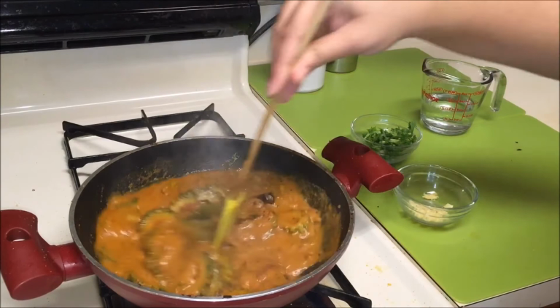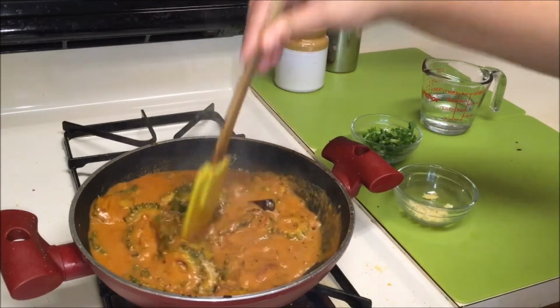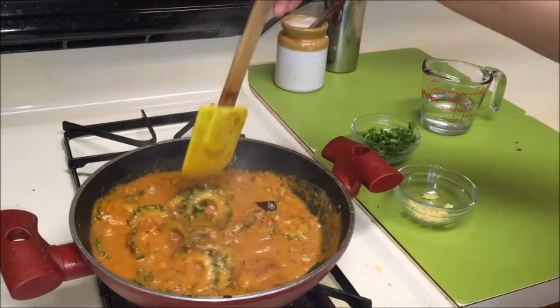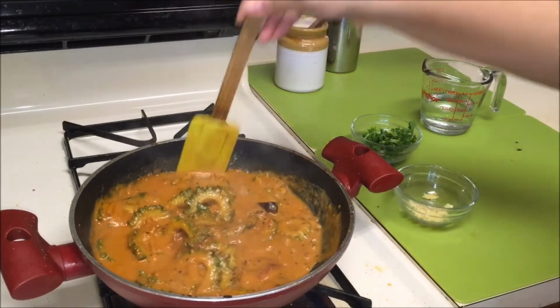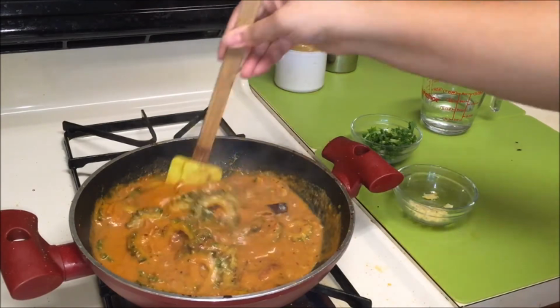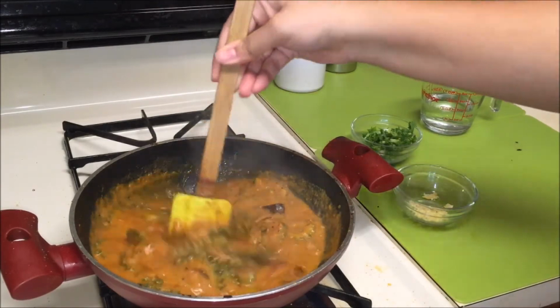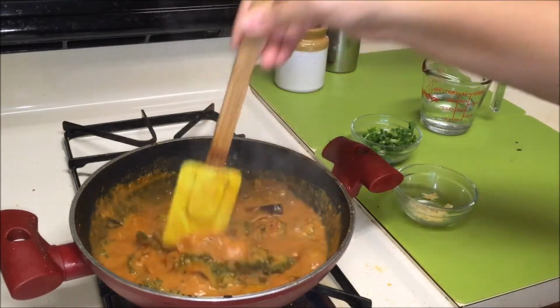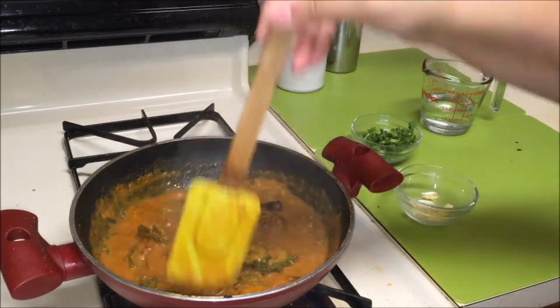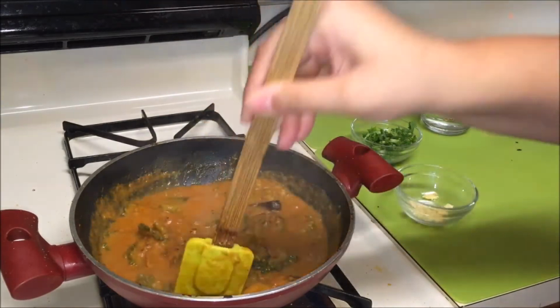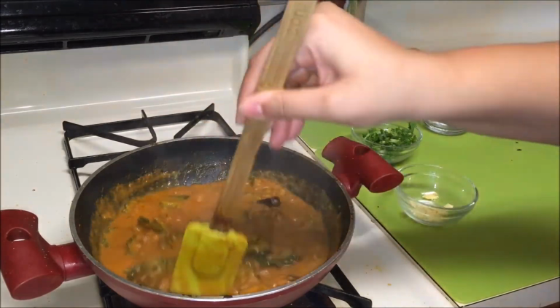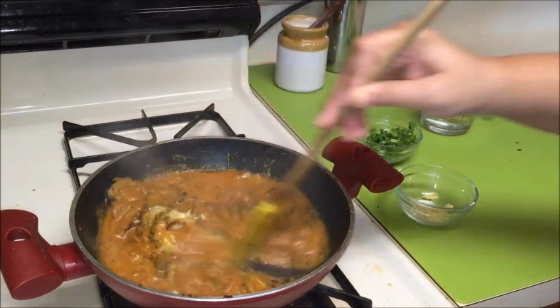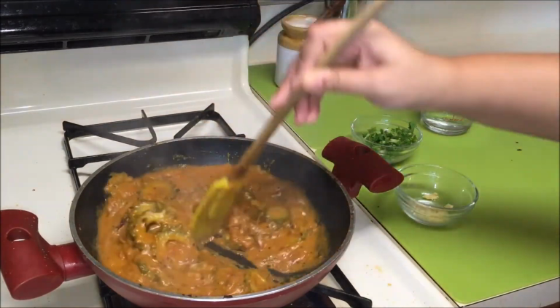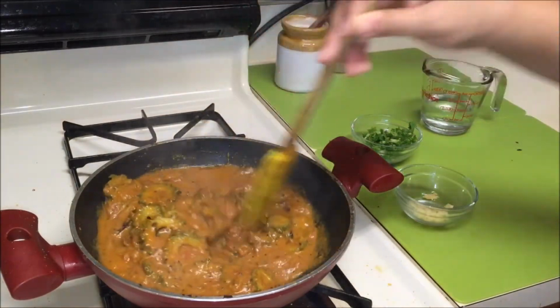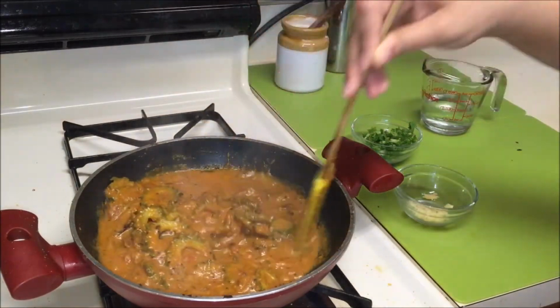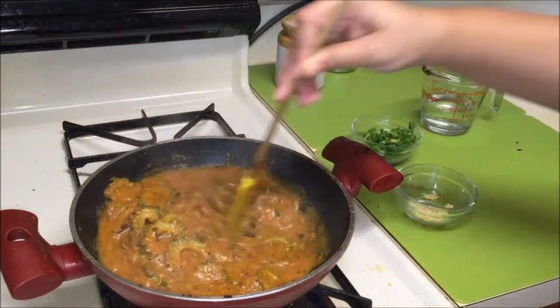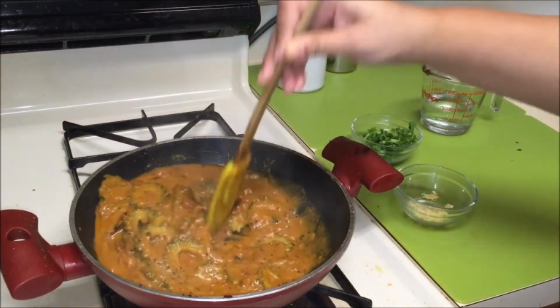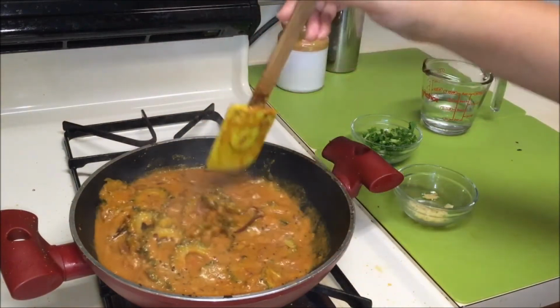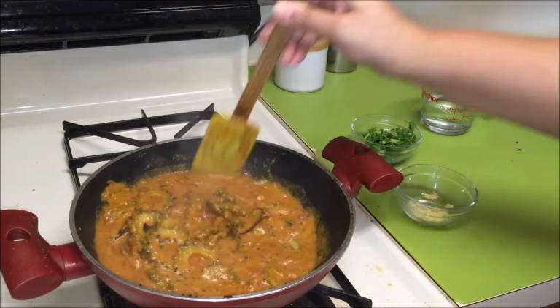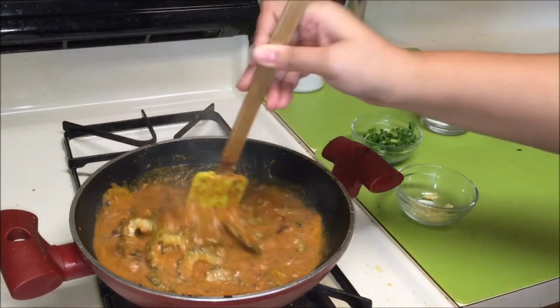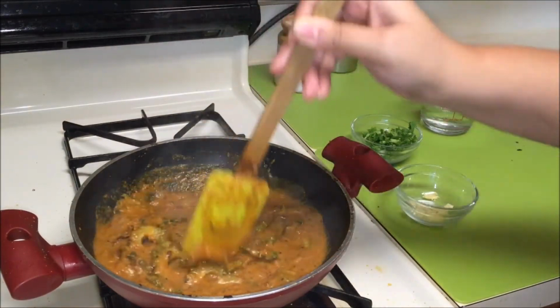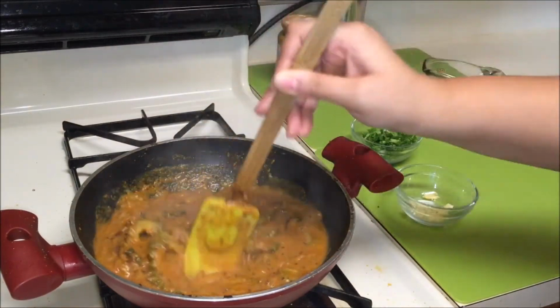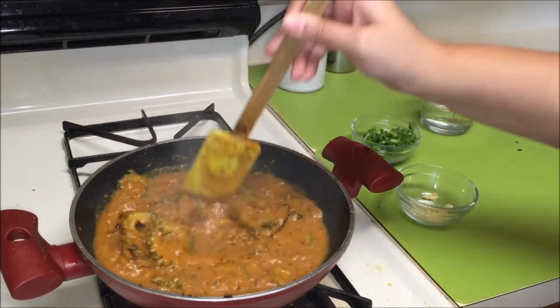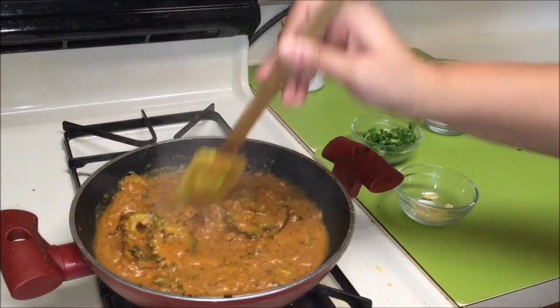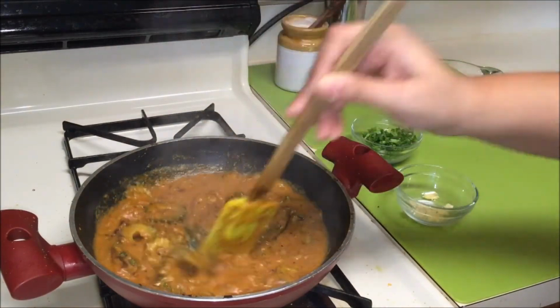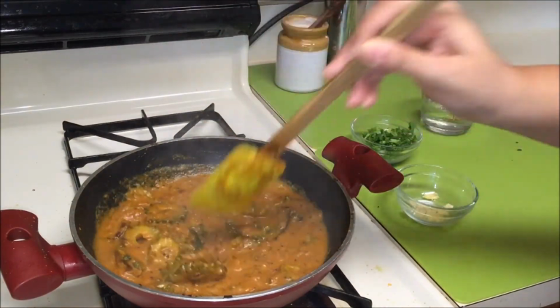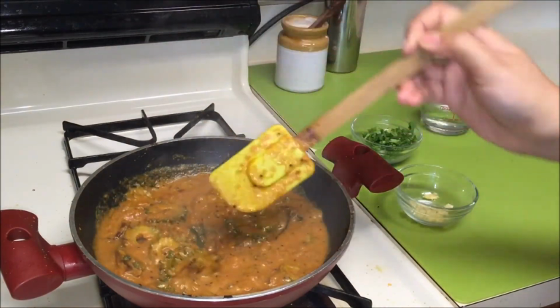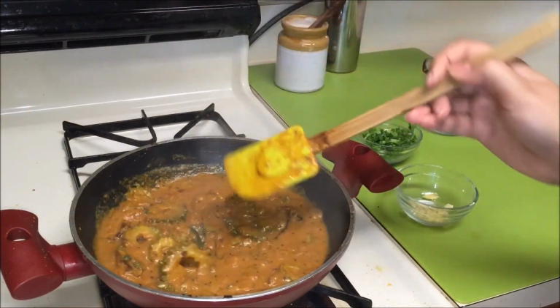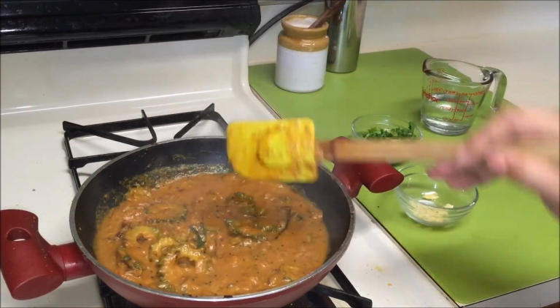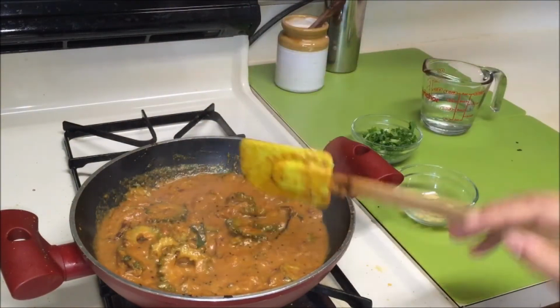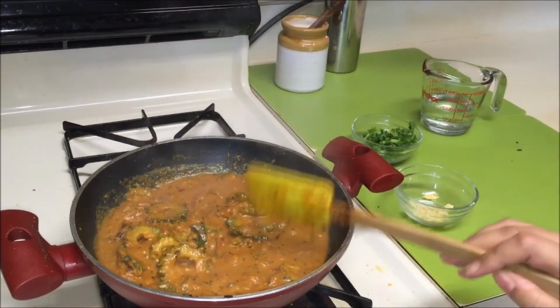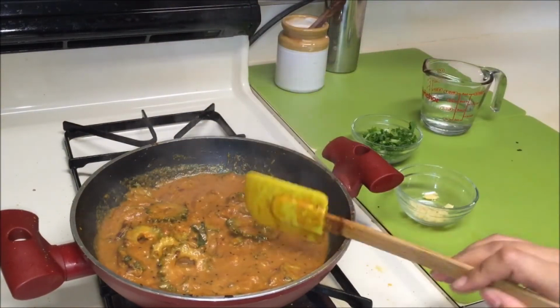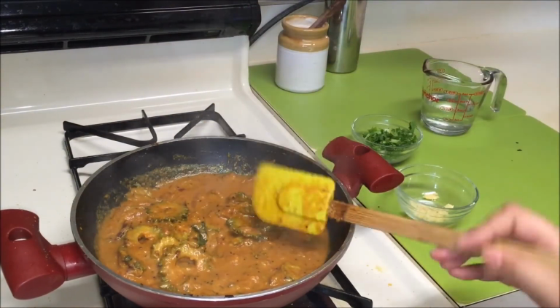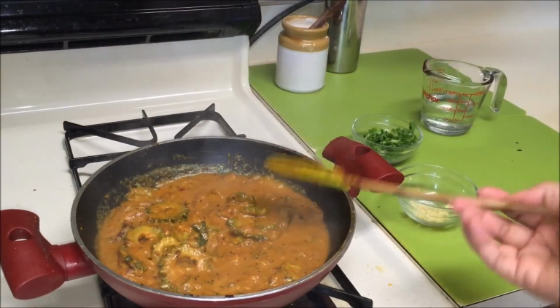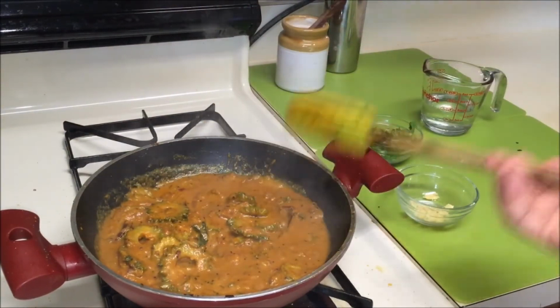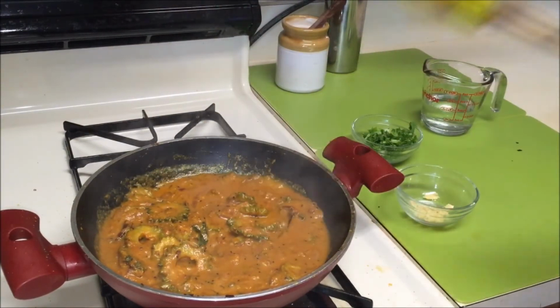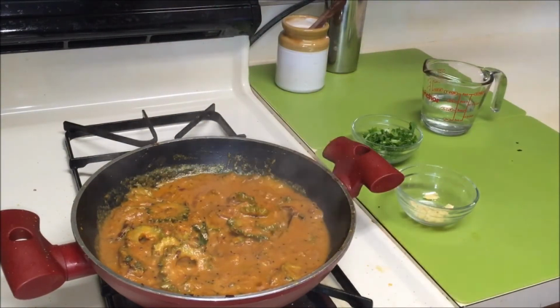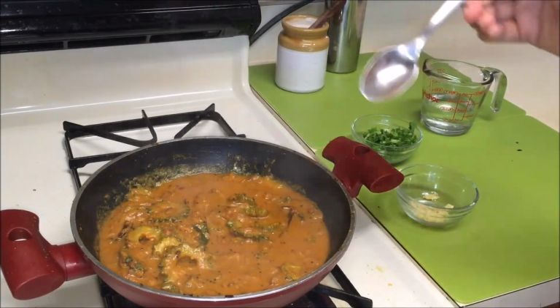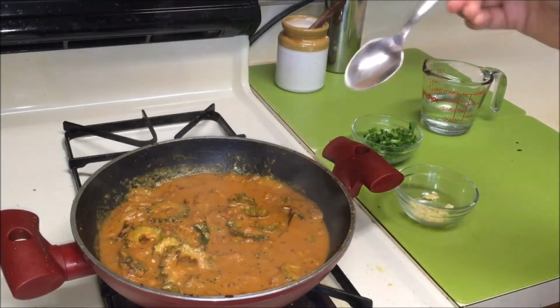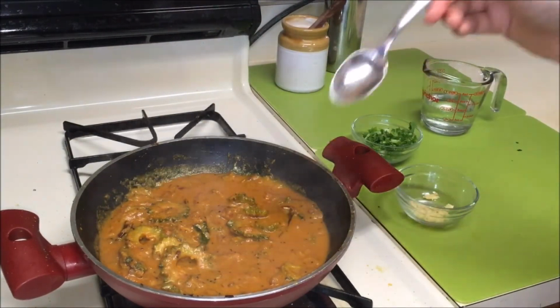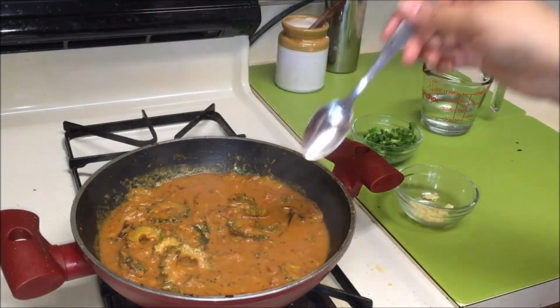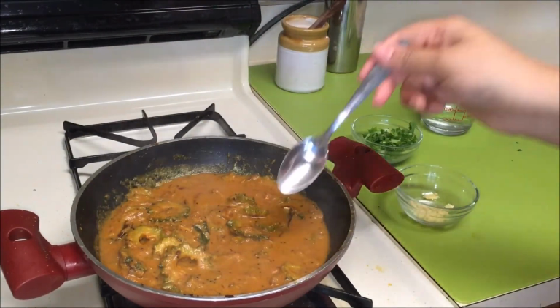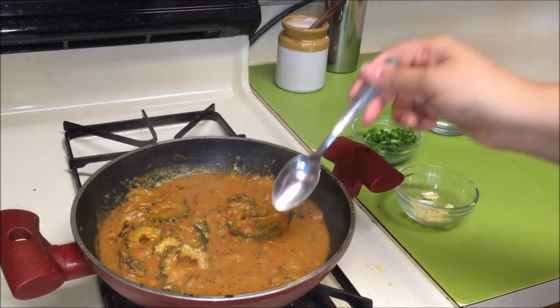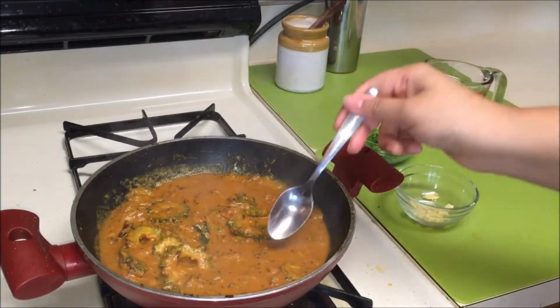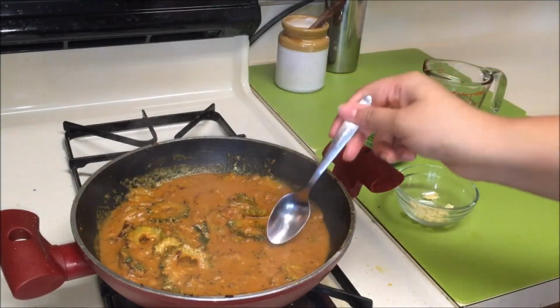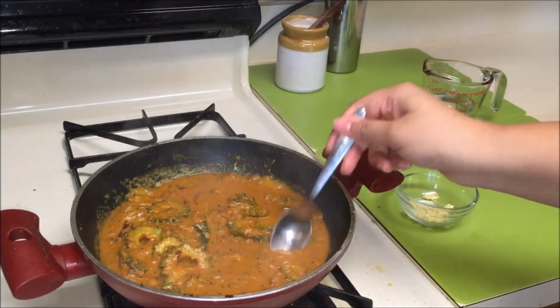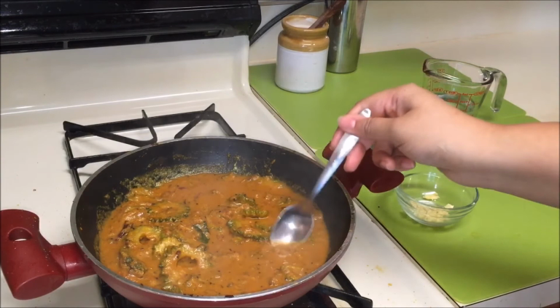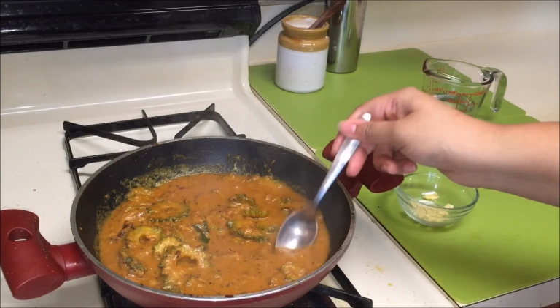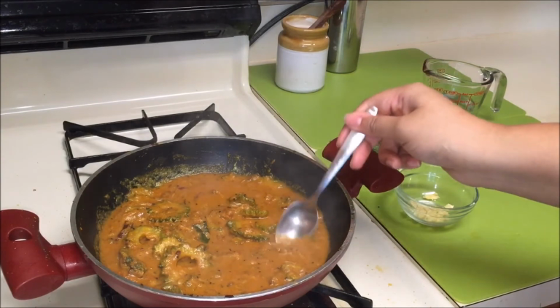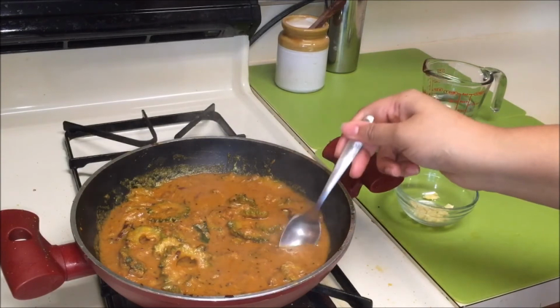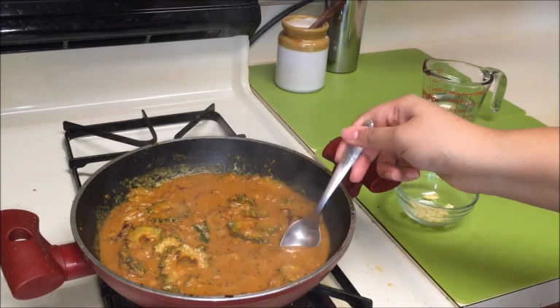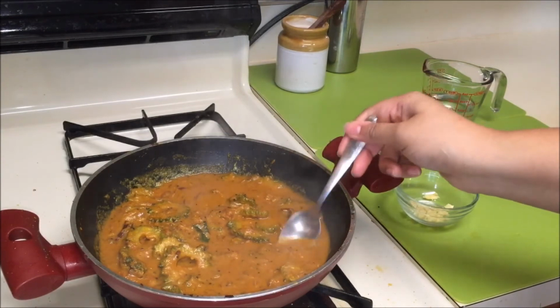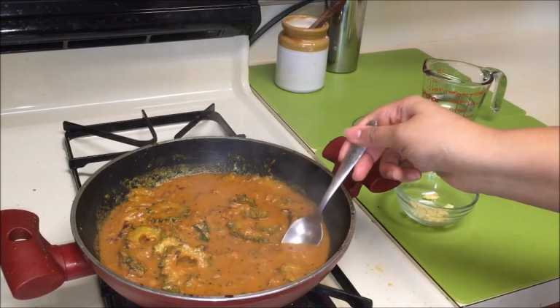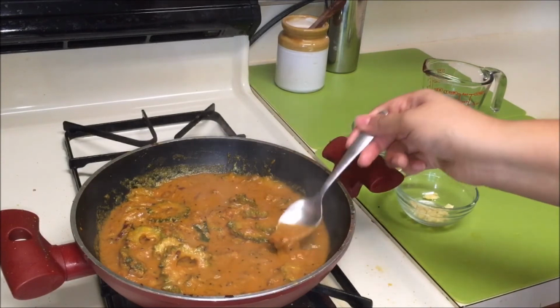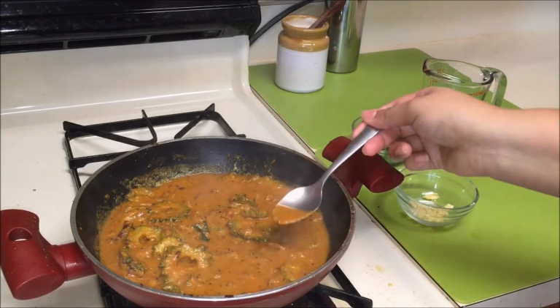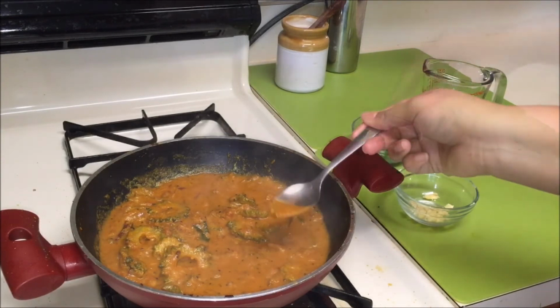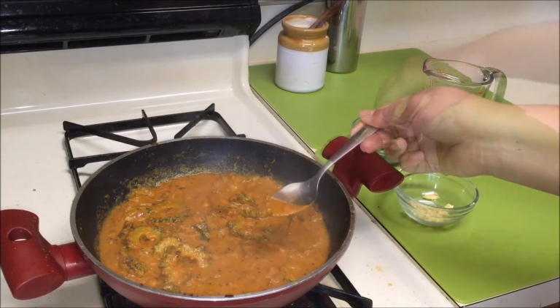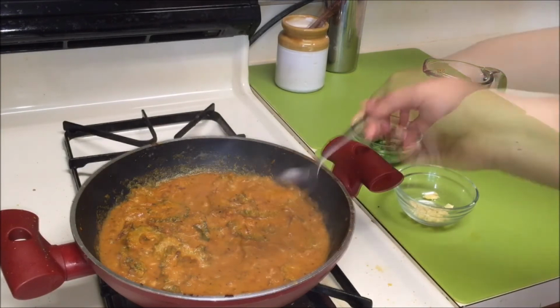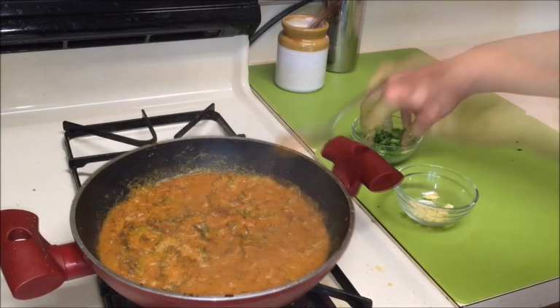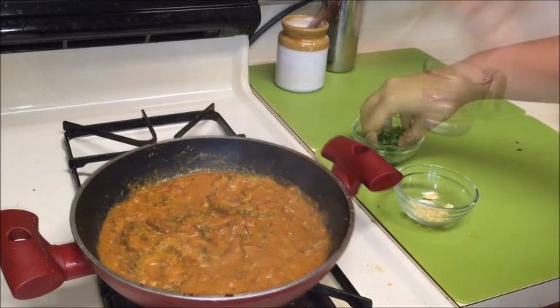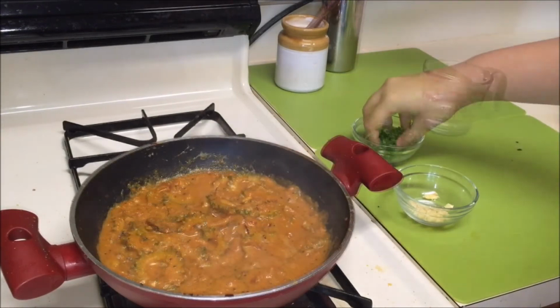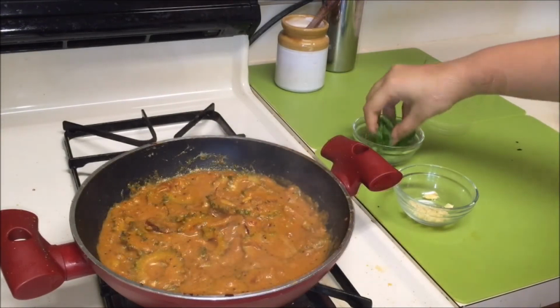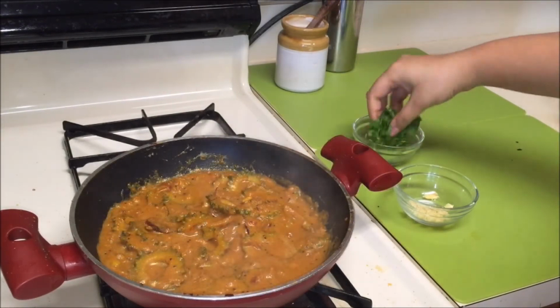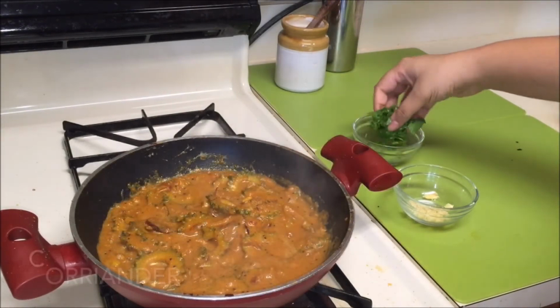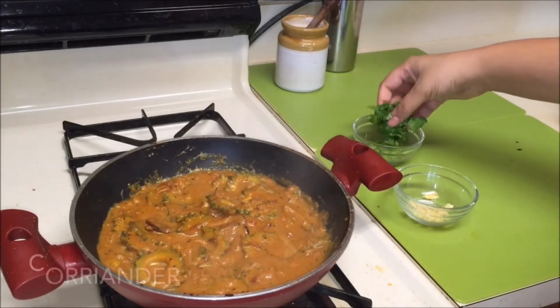Mix everything well and give it a taste test. Adjust the seasoning as you like. Finally, garnish it with some coriander leaves.